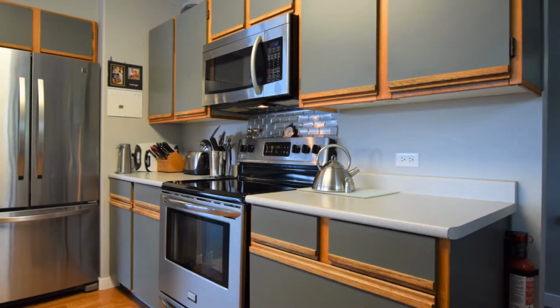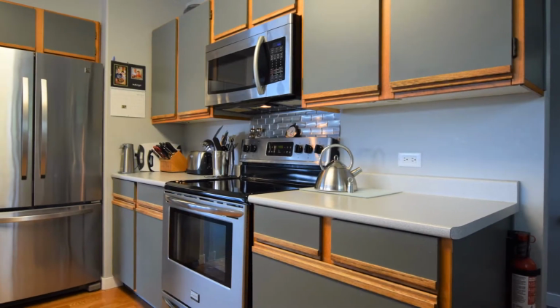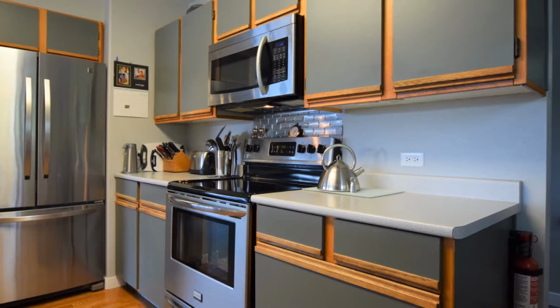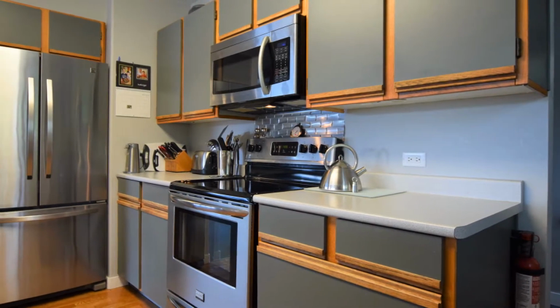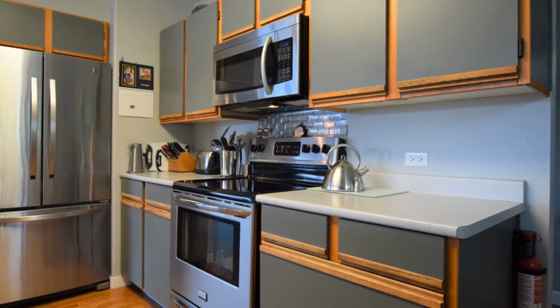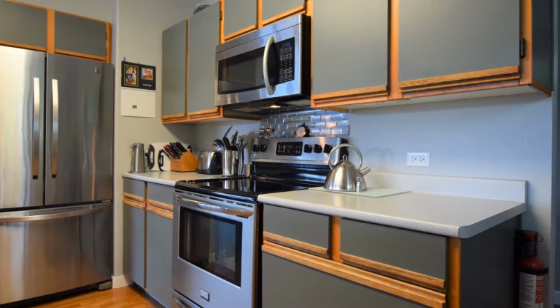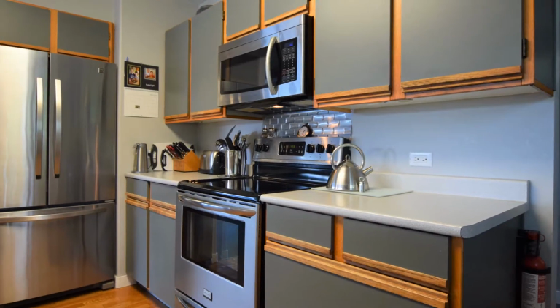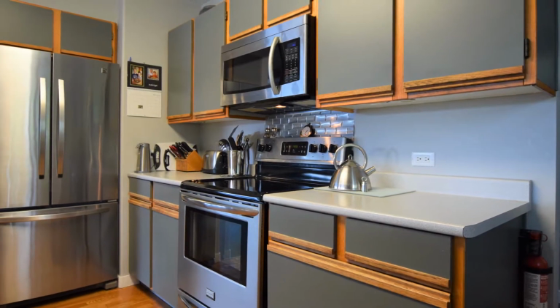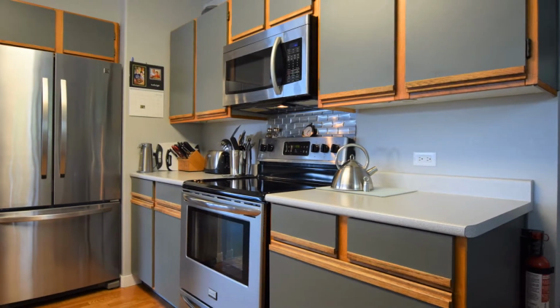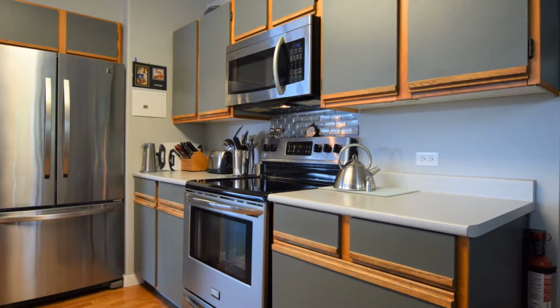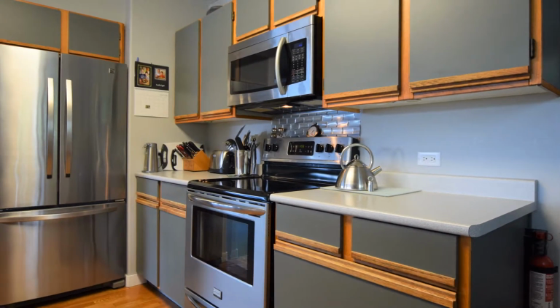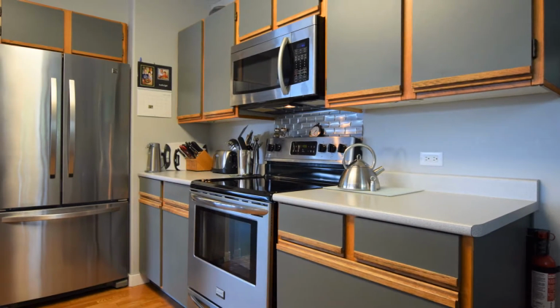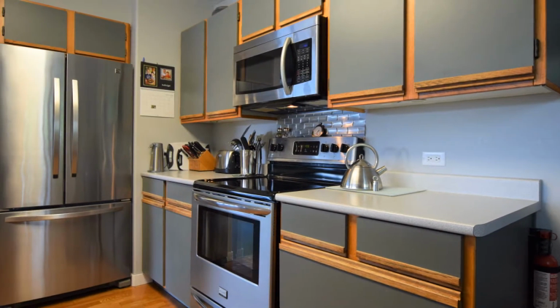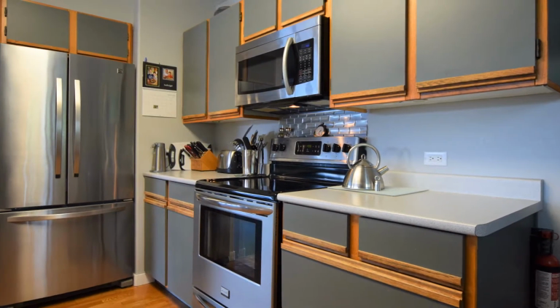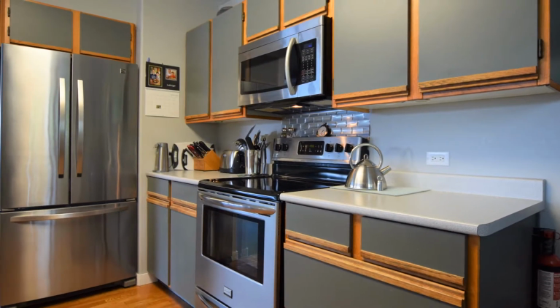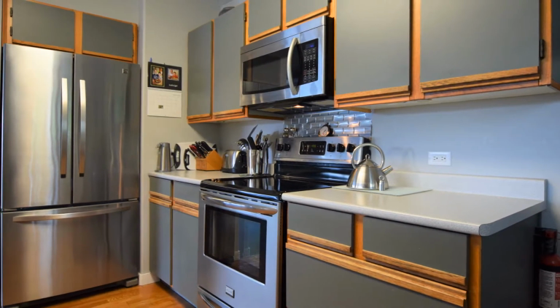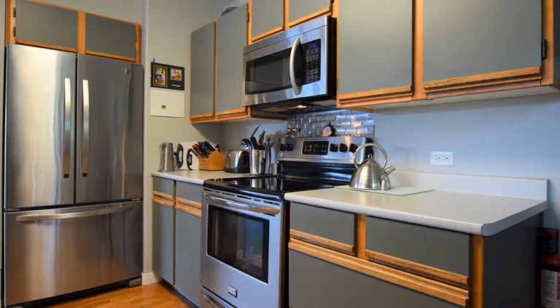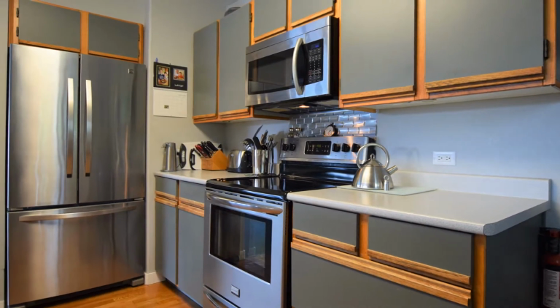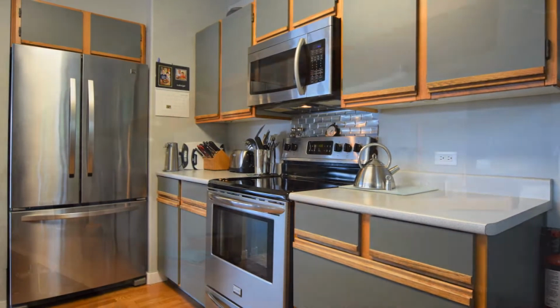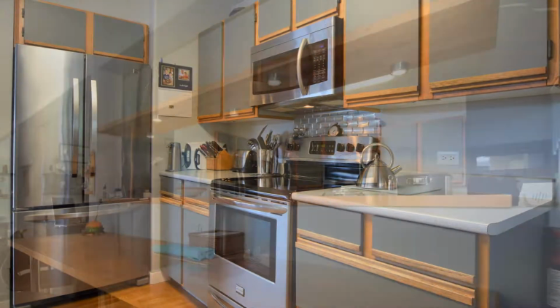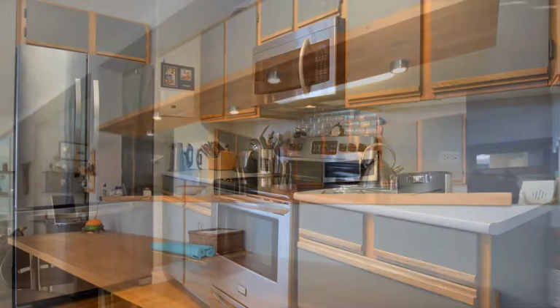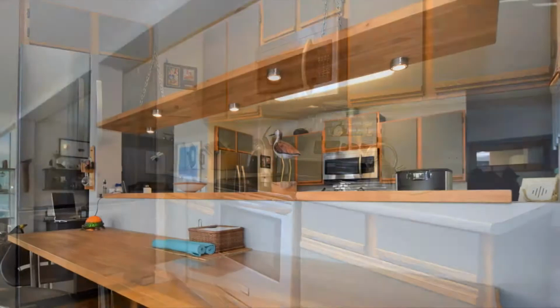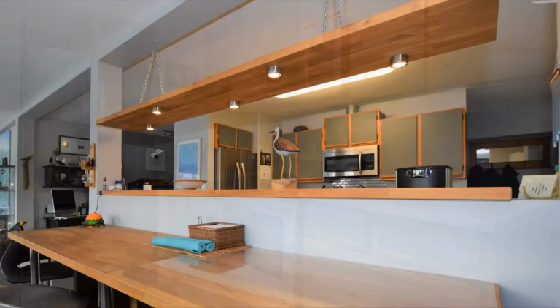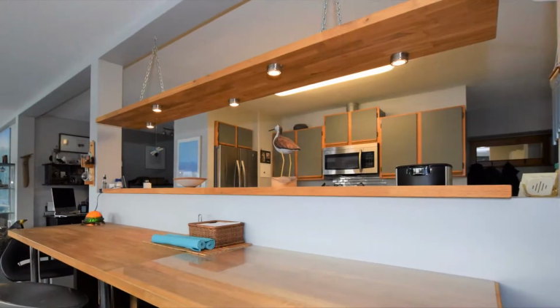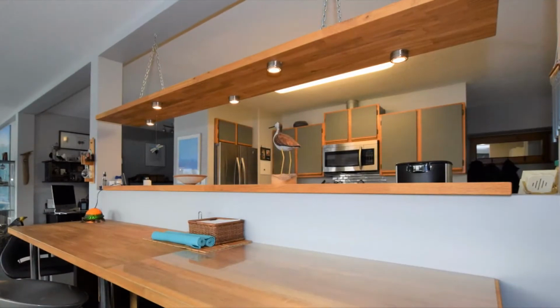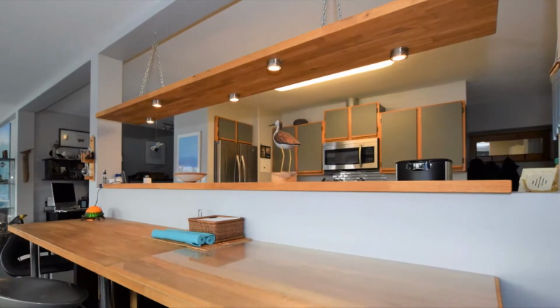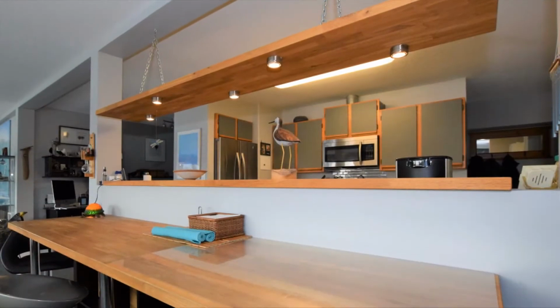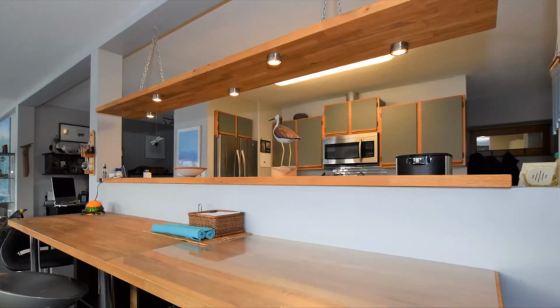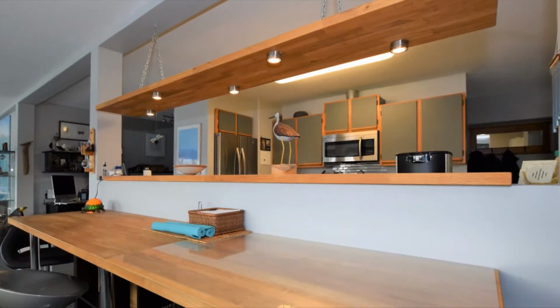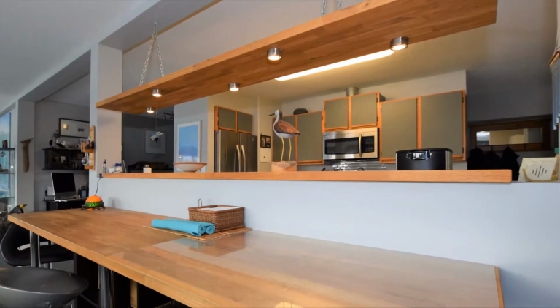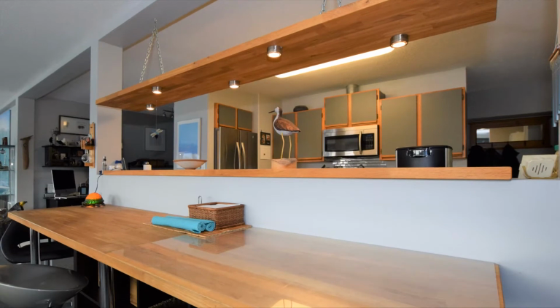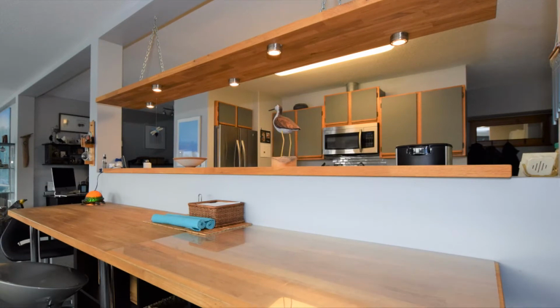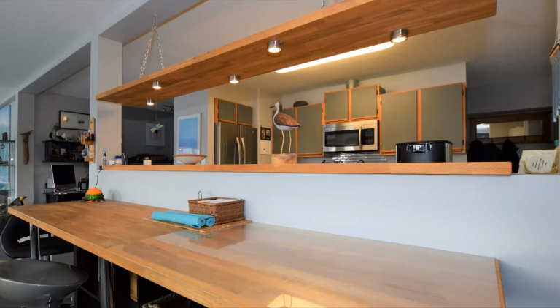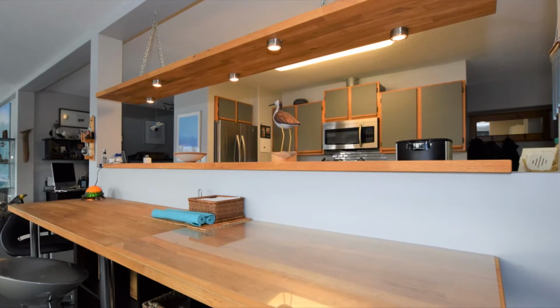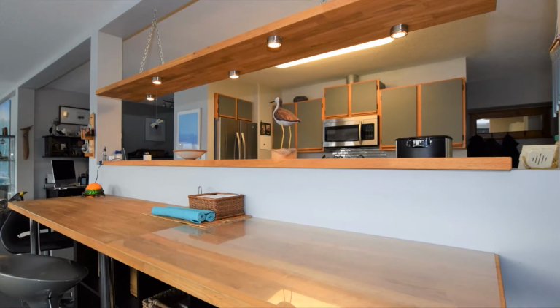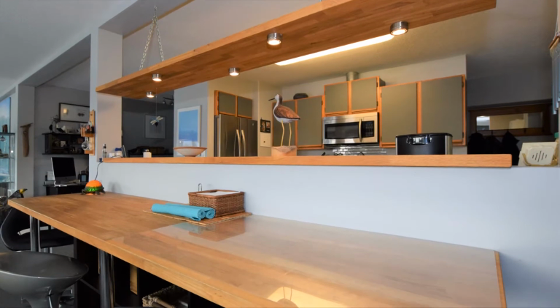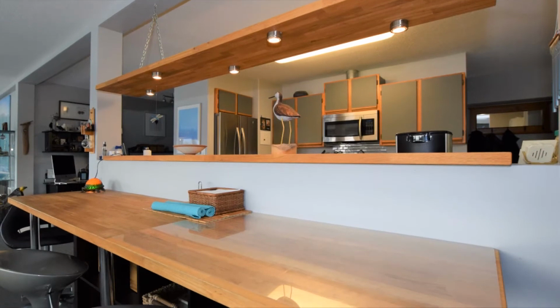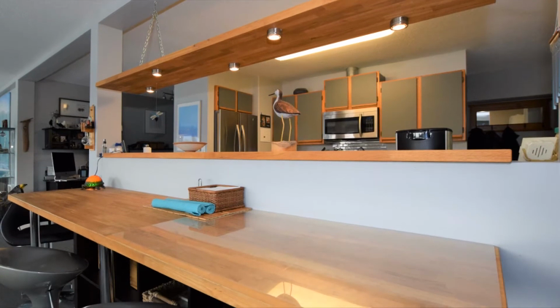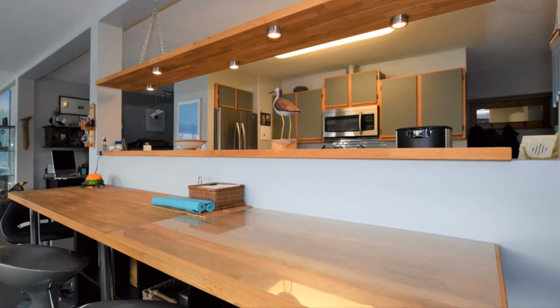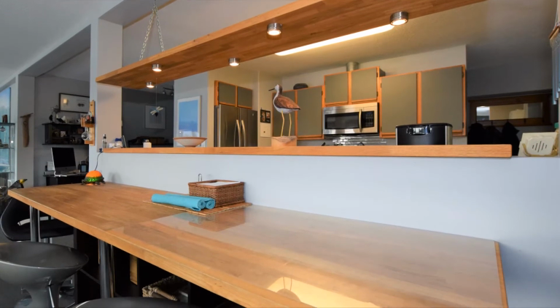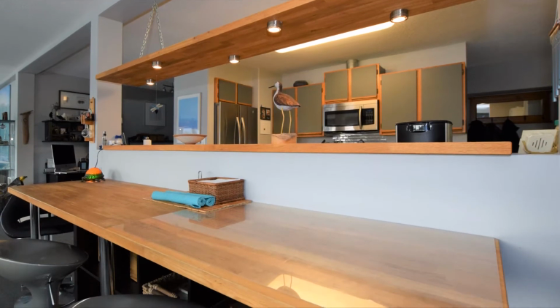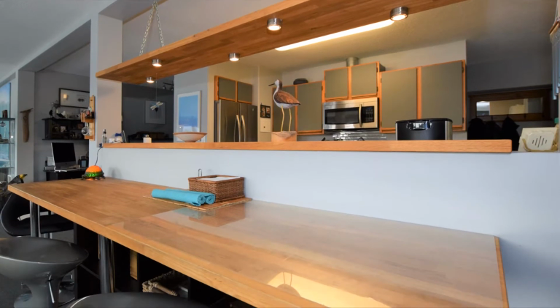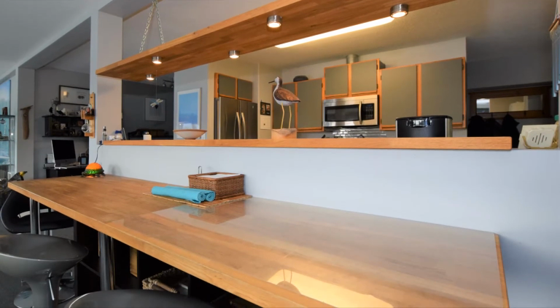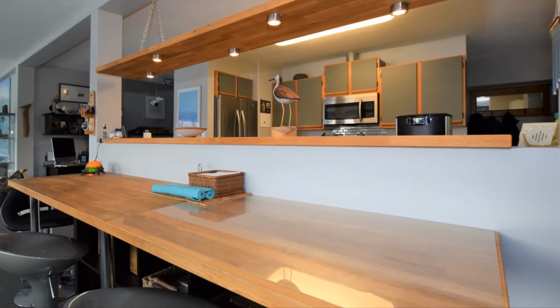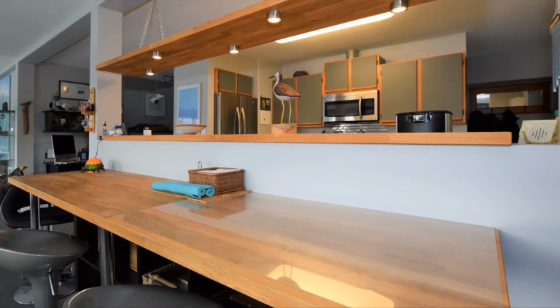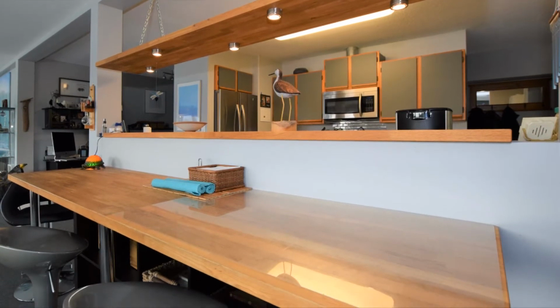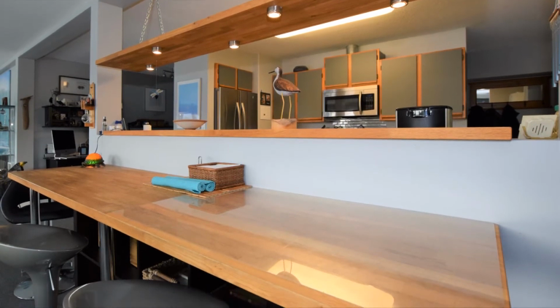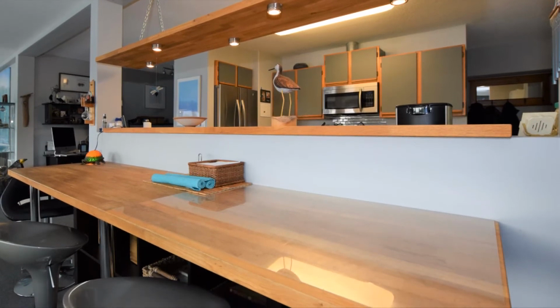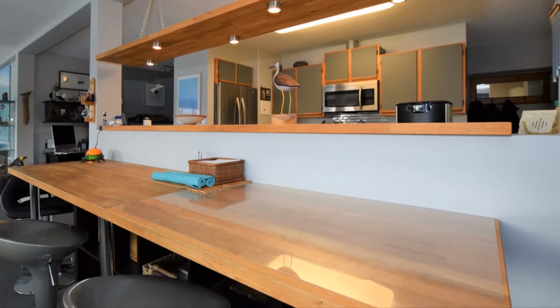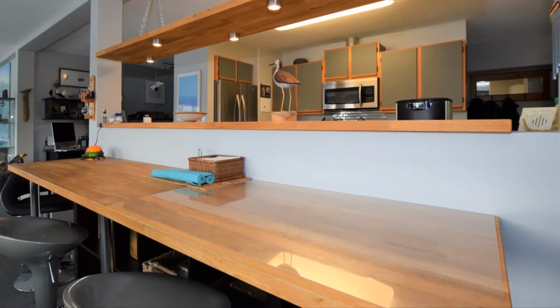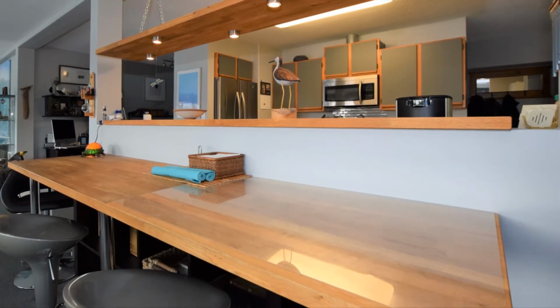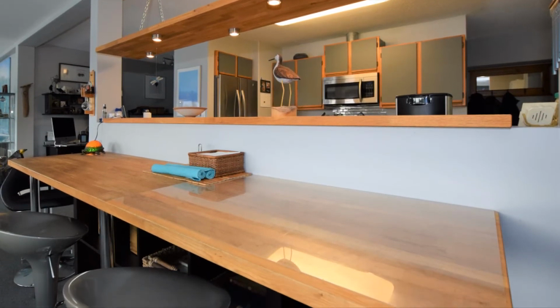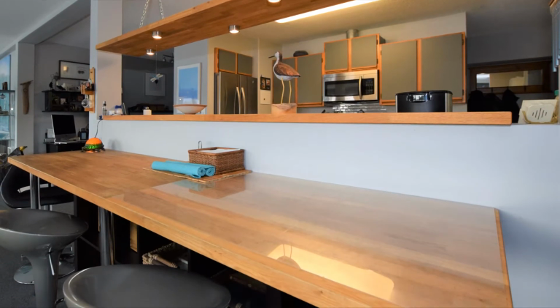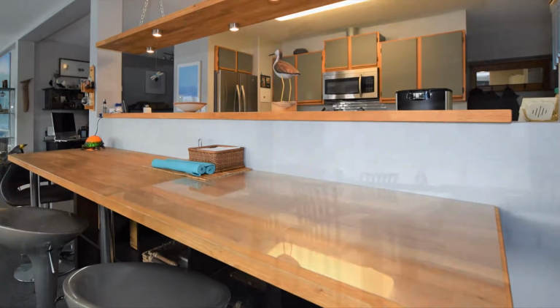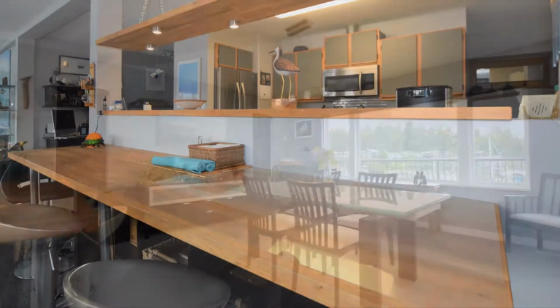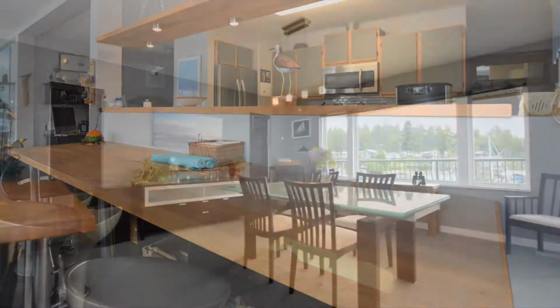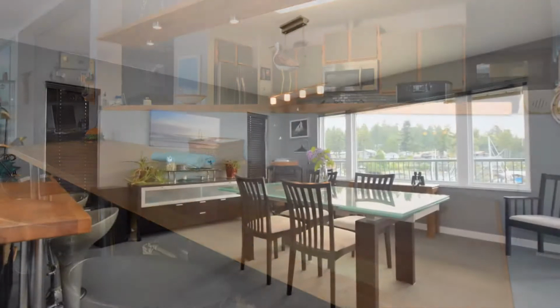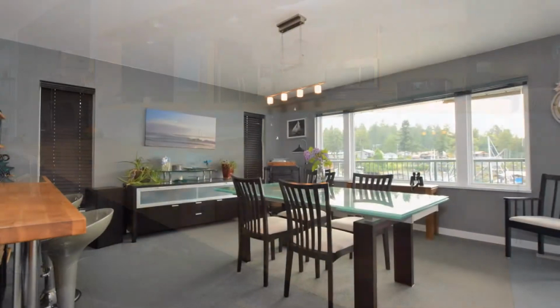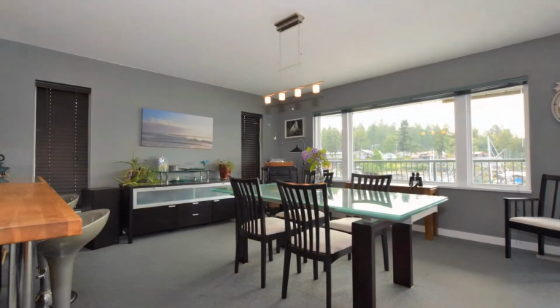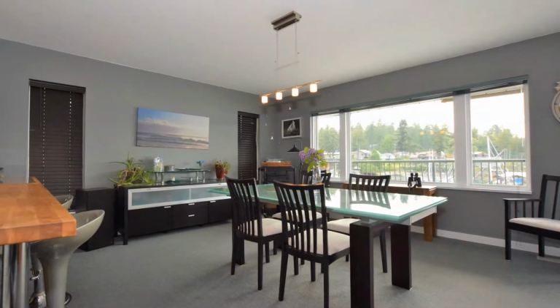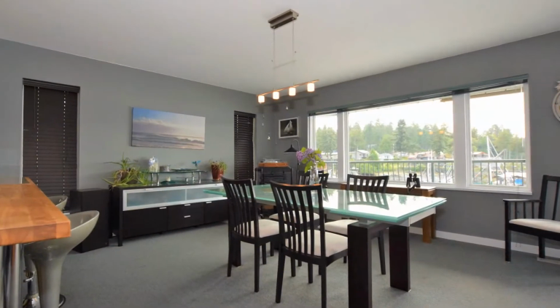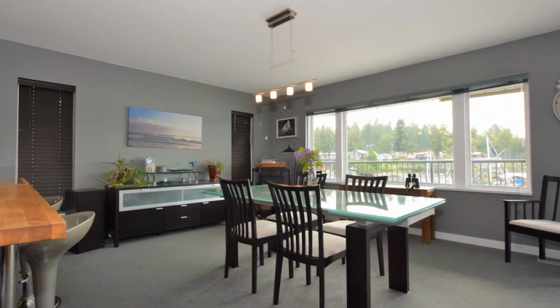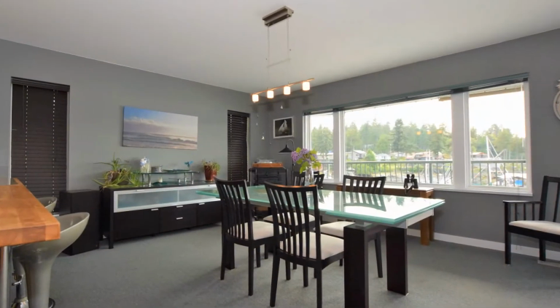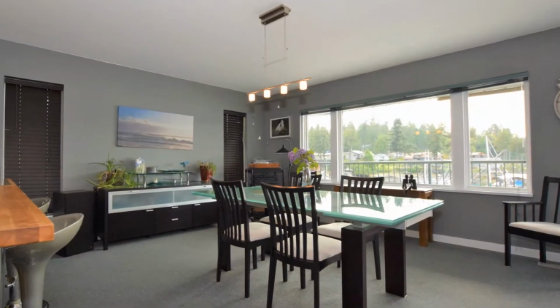The main level offers two bedrooms, a bright spacious living room and dining room, and a wall of windows that brings the outside in.